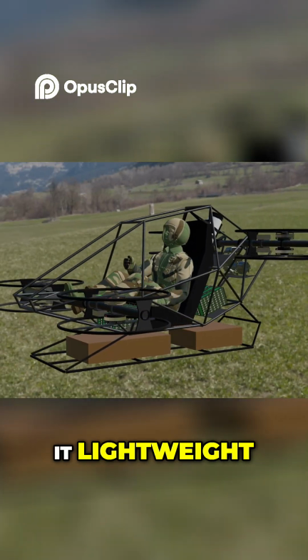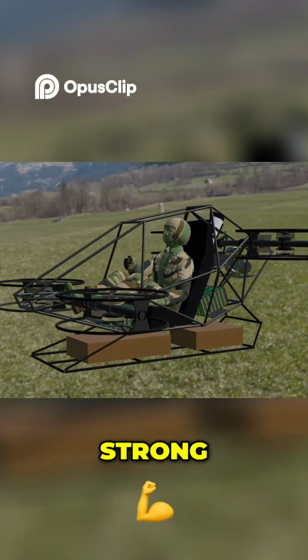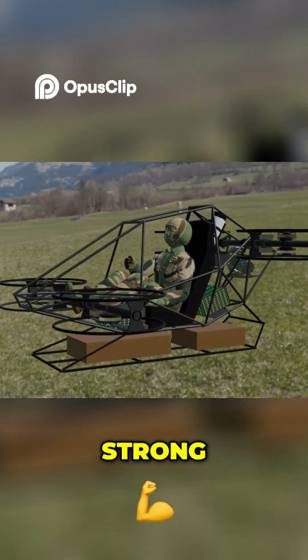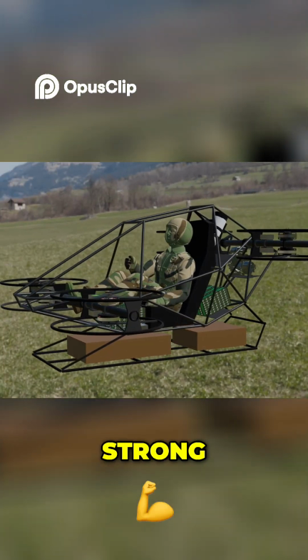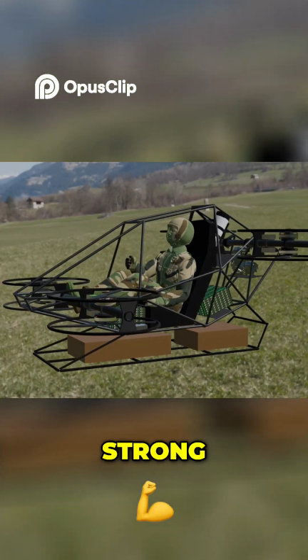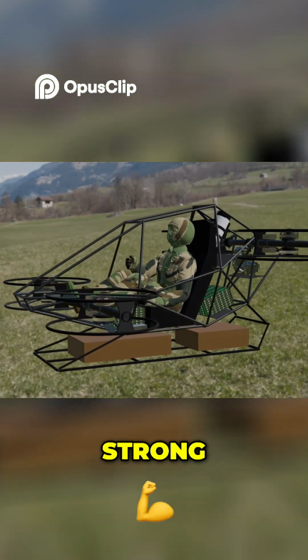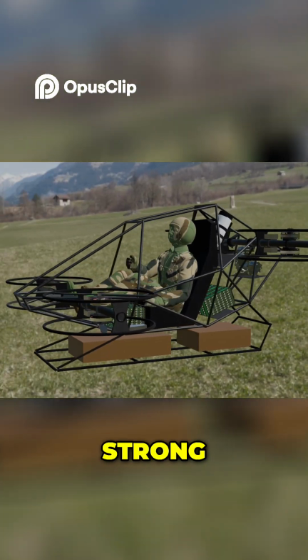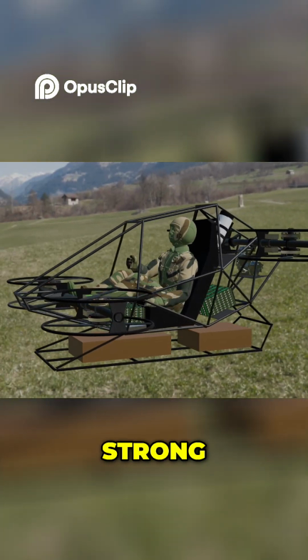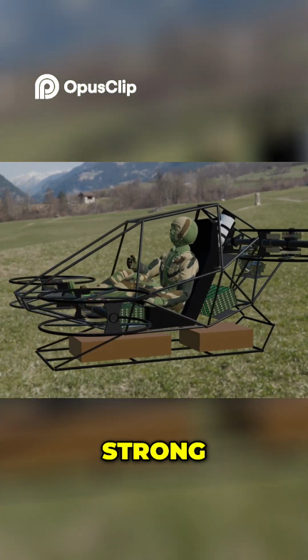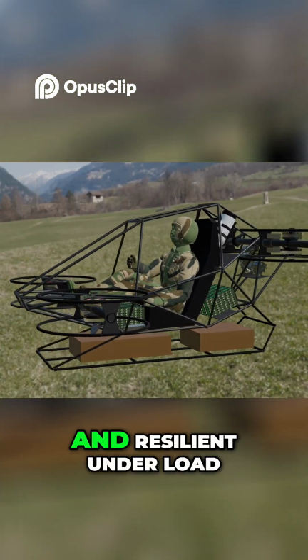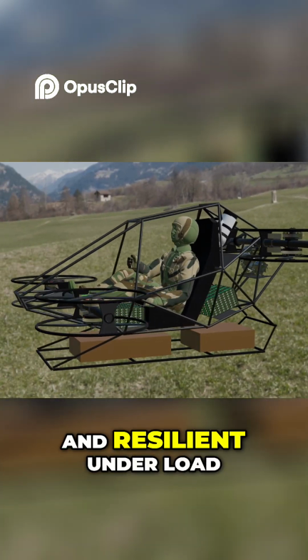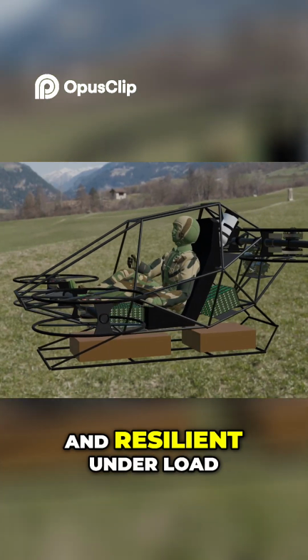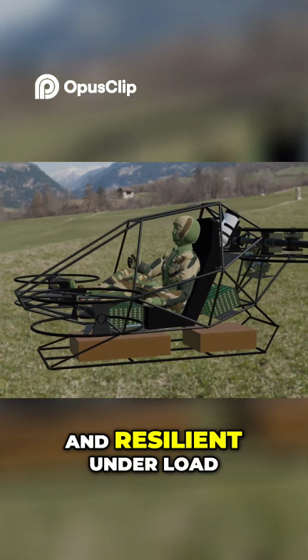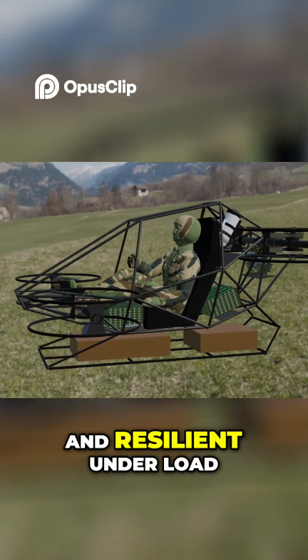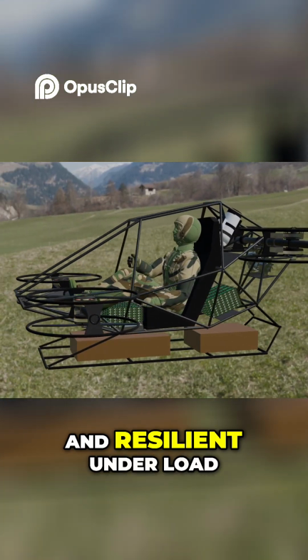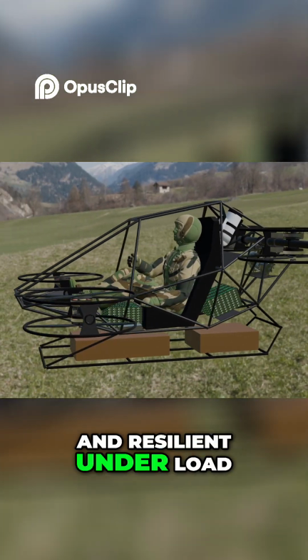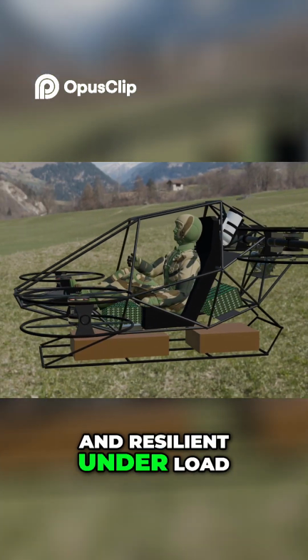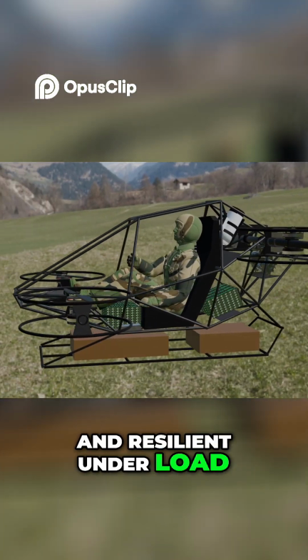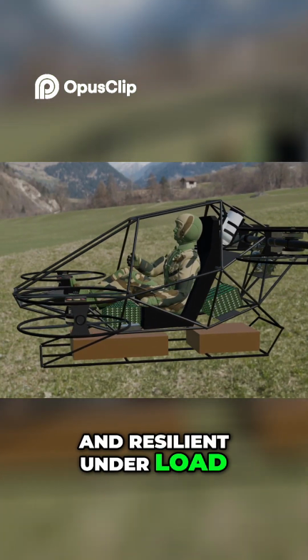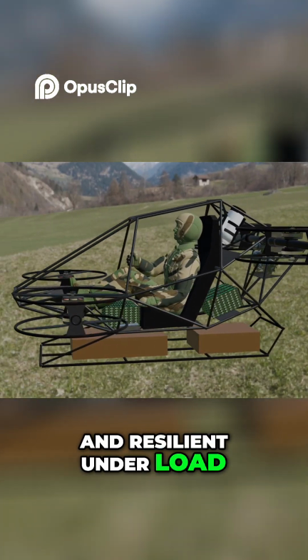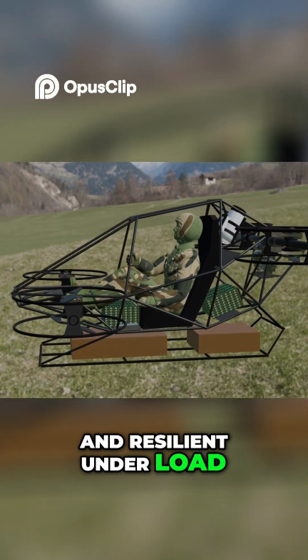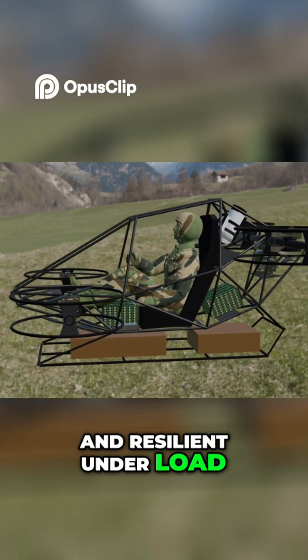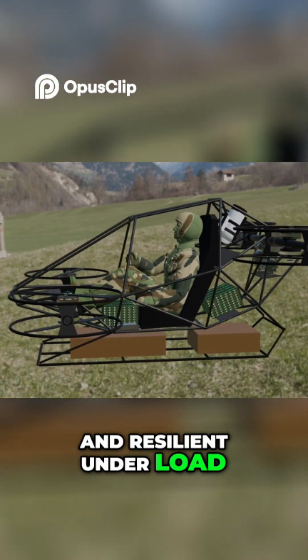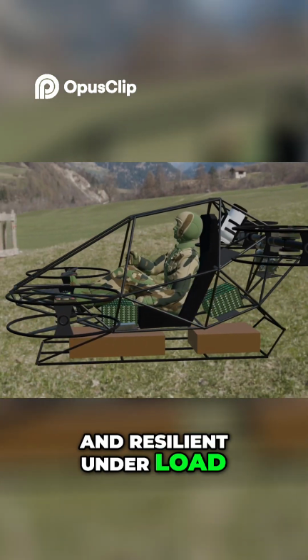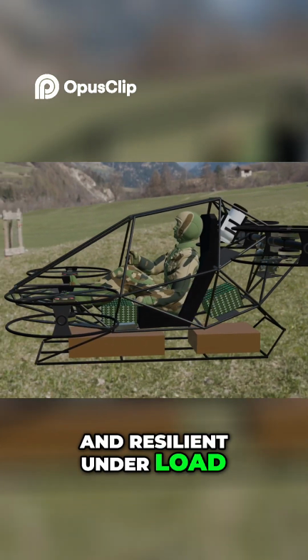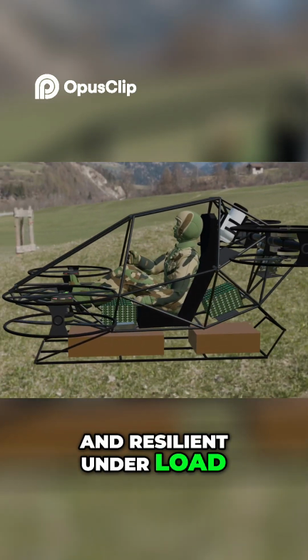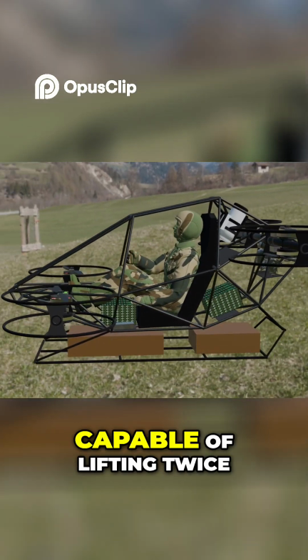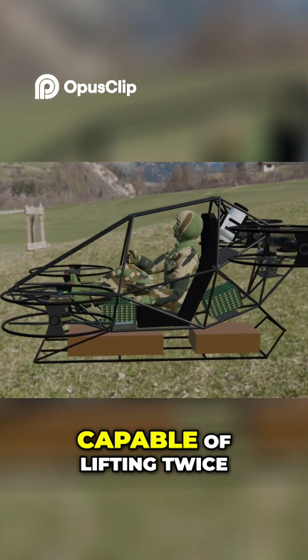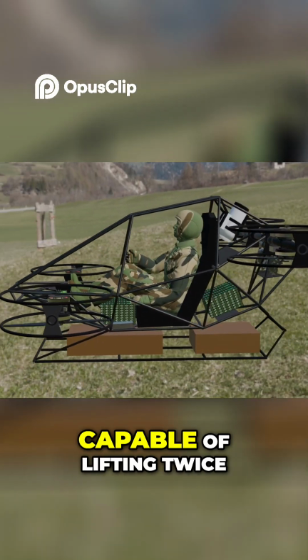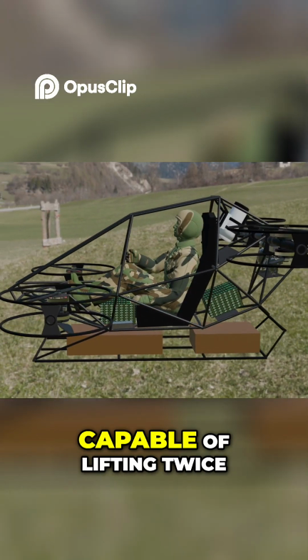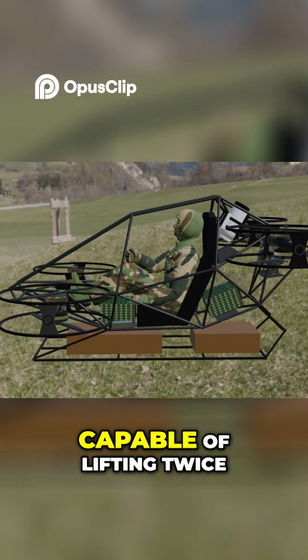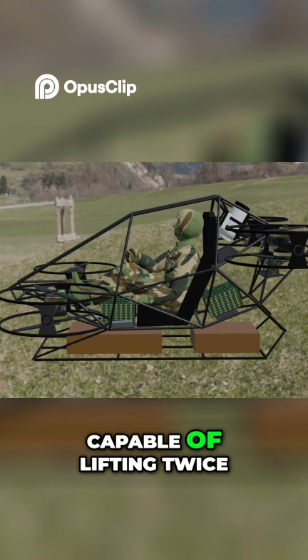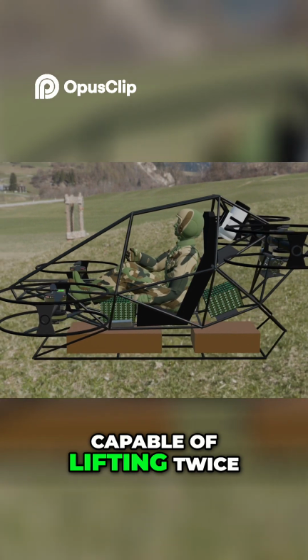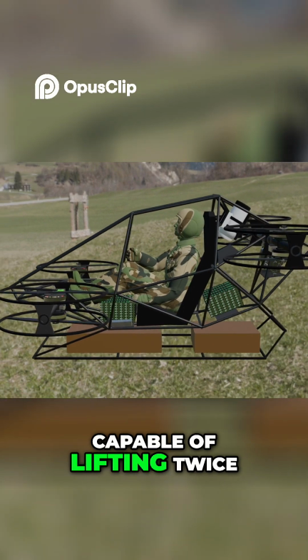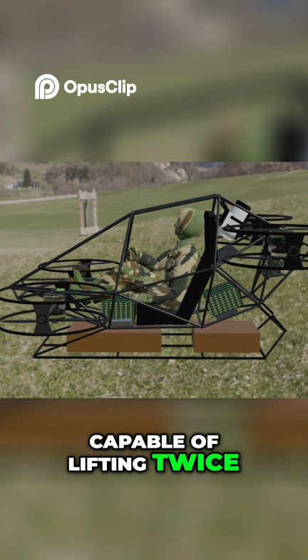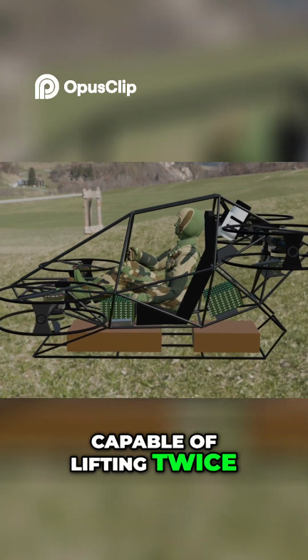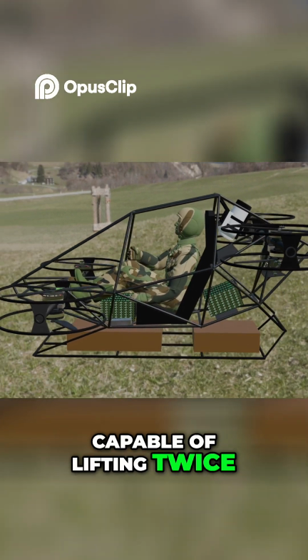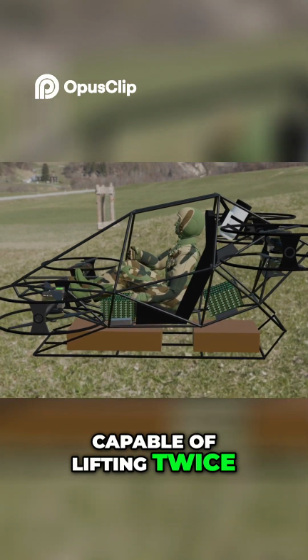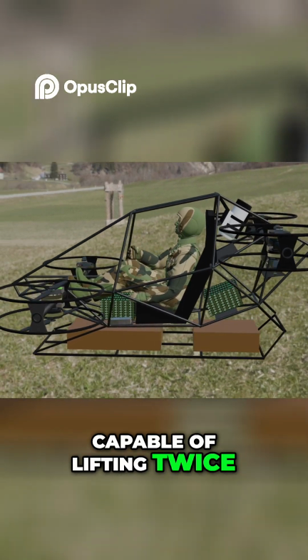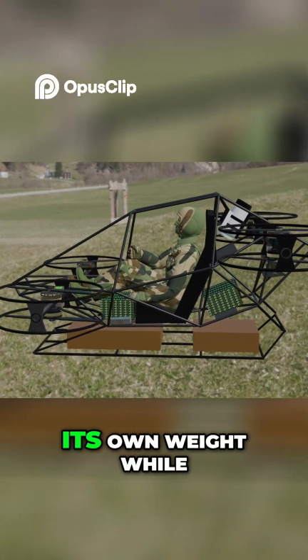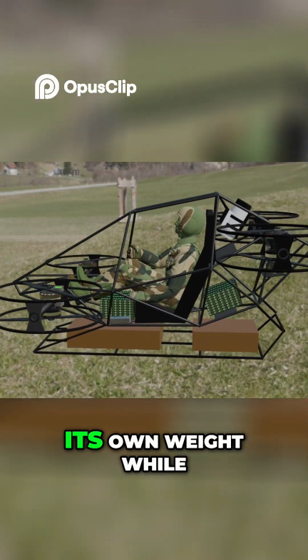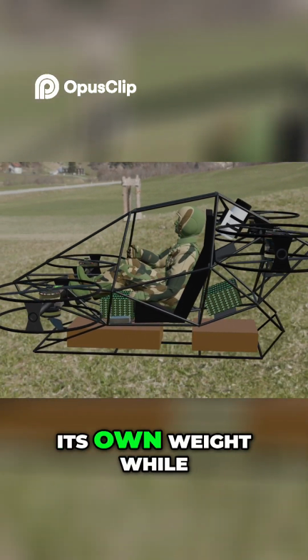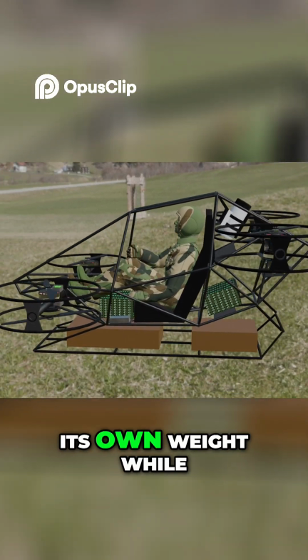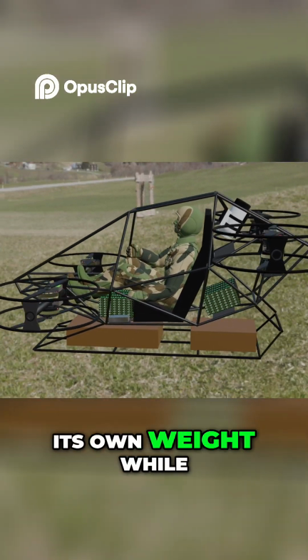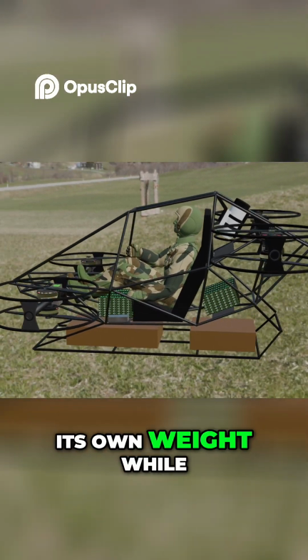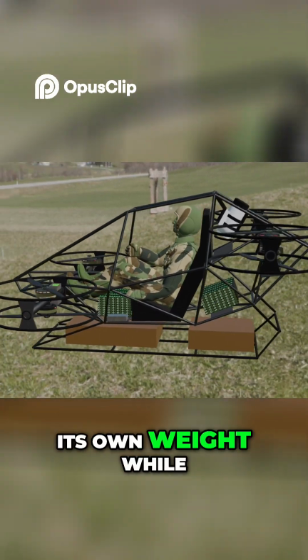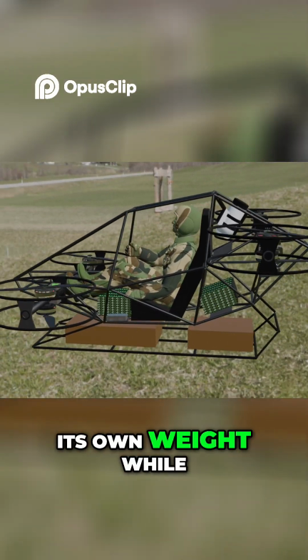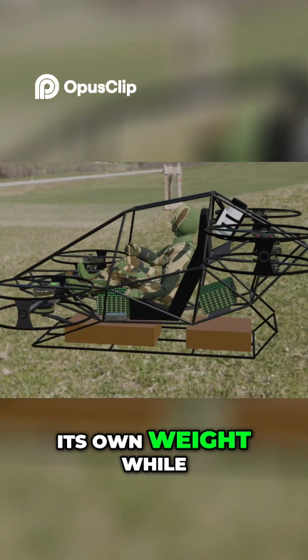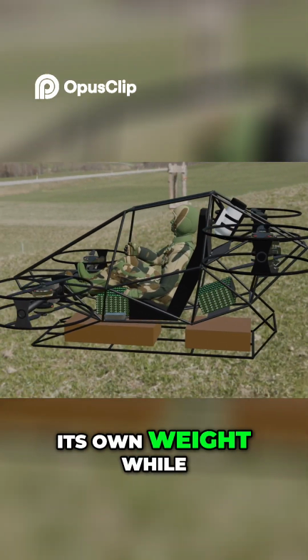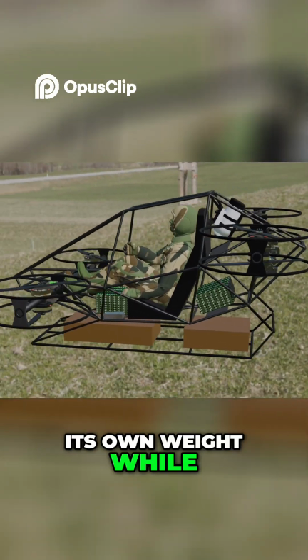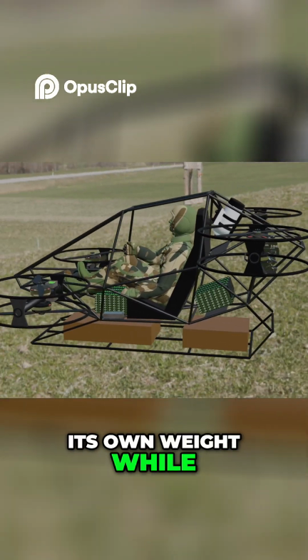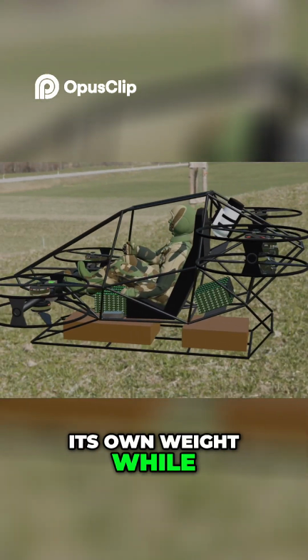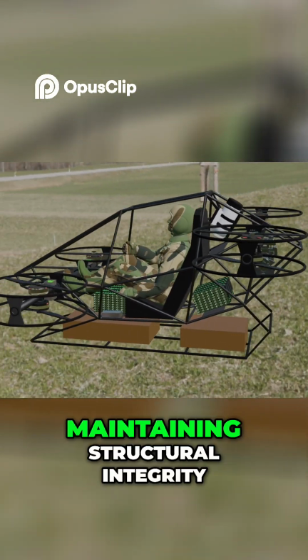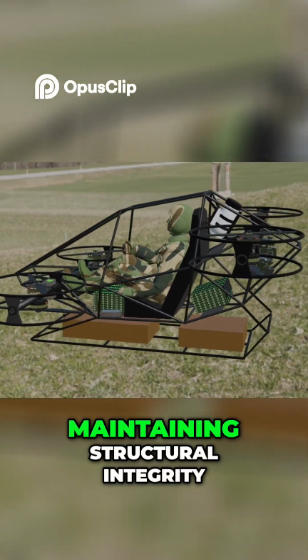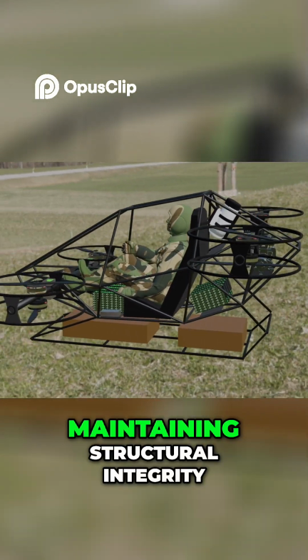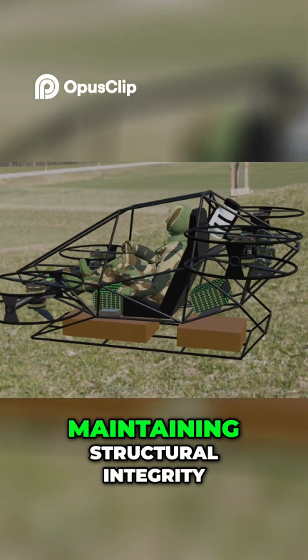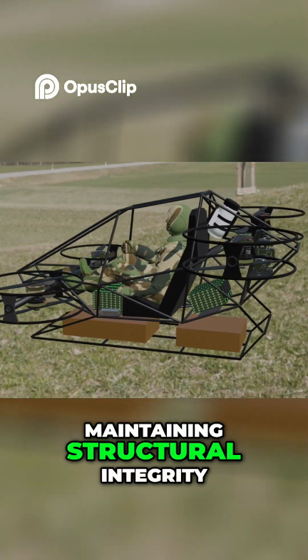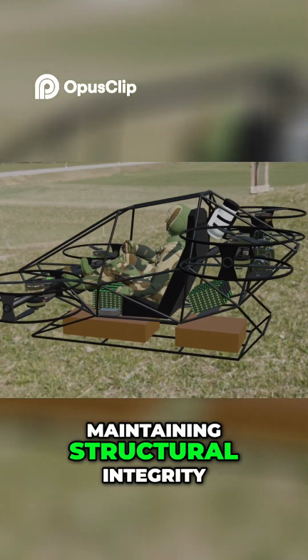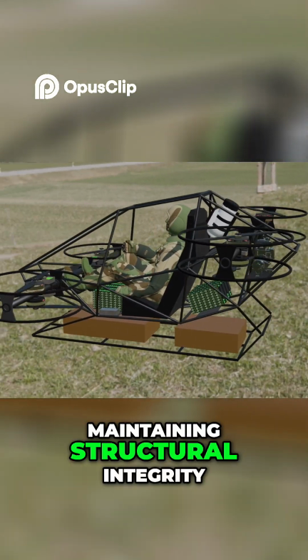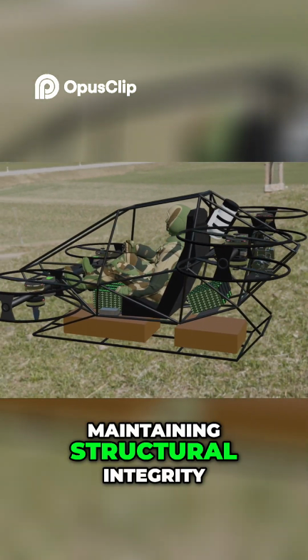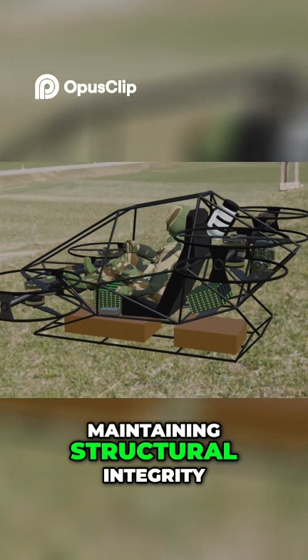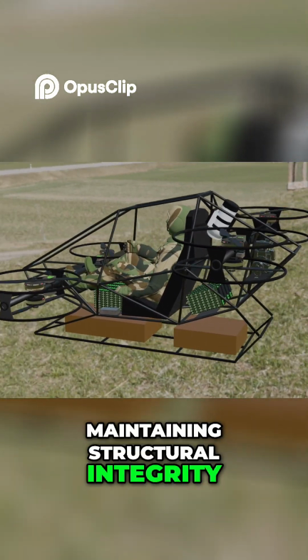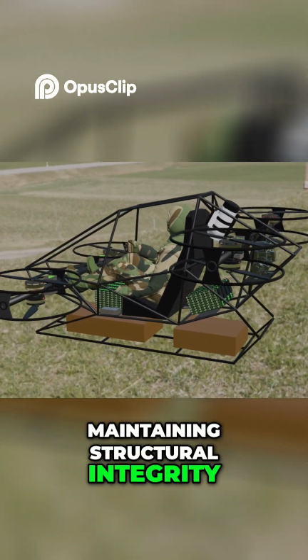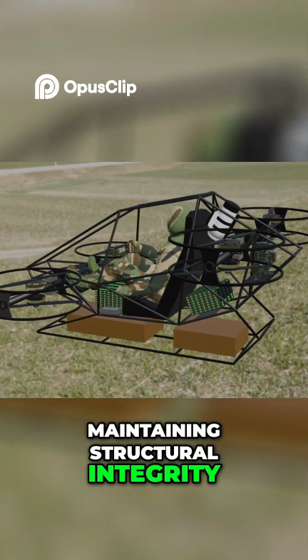This hybrid construction makes it lightweight, strong, and resilient under load, capable of lifting twice its own weight while maintaining structural integrity.